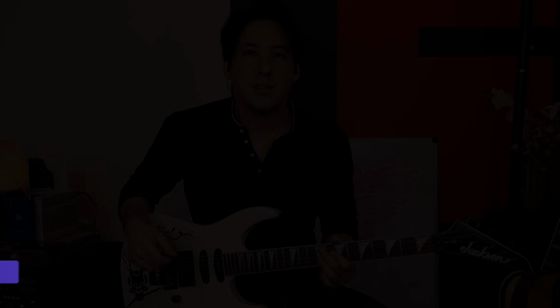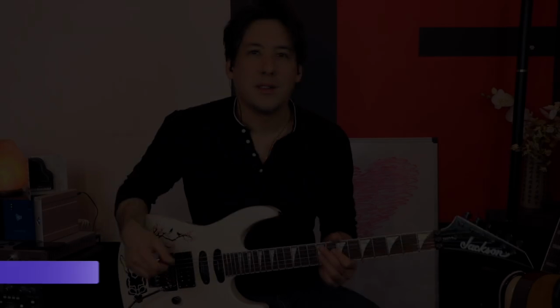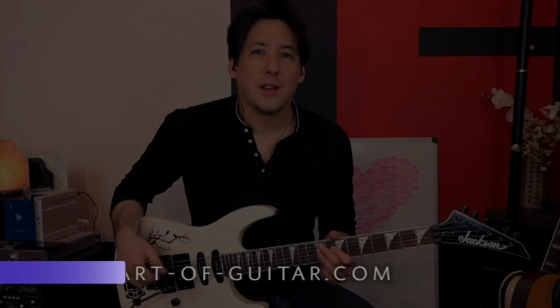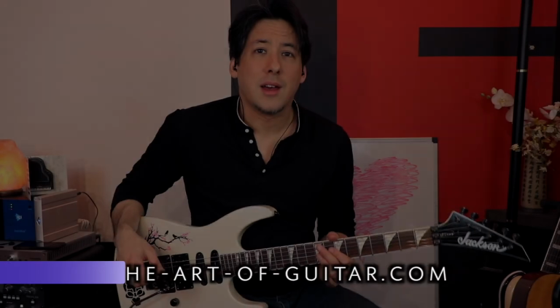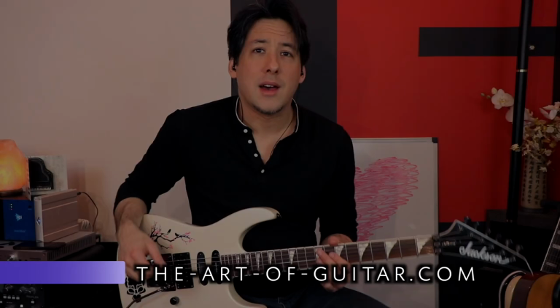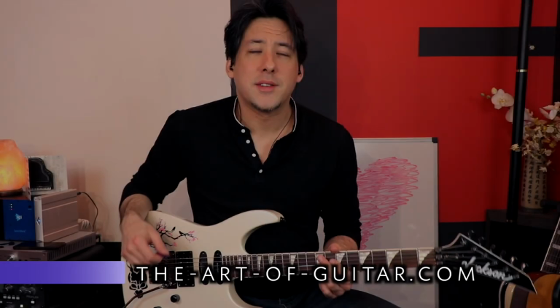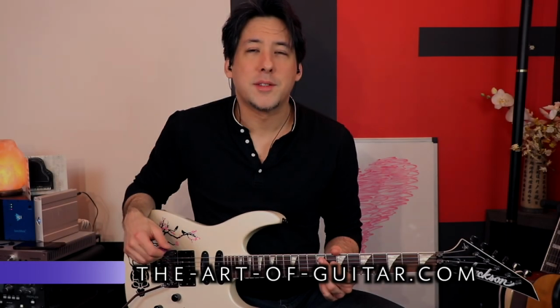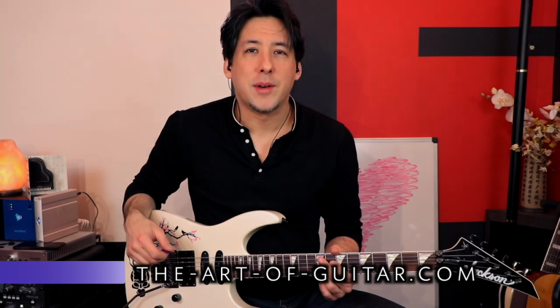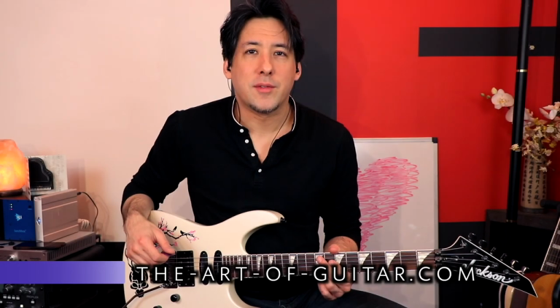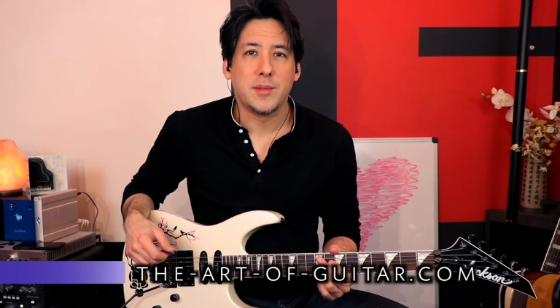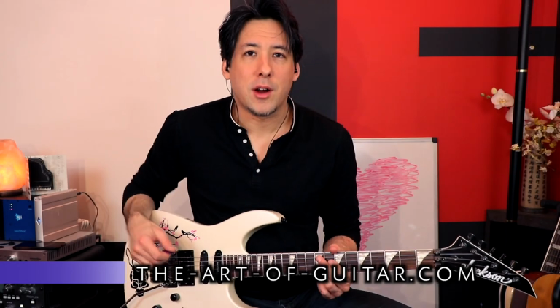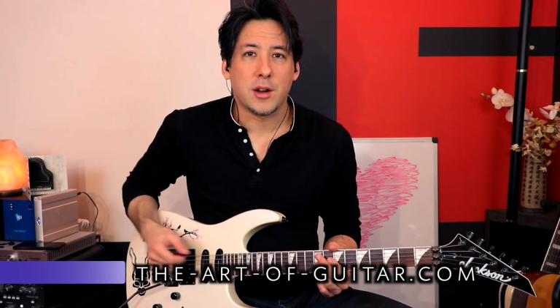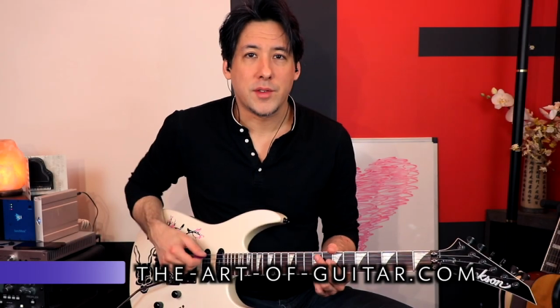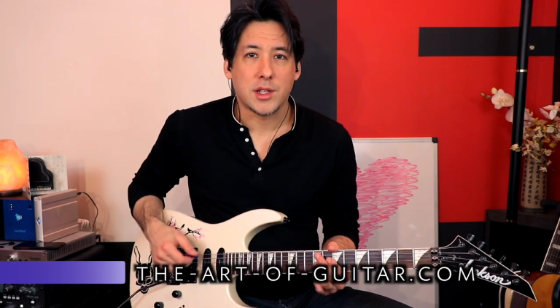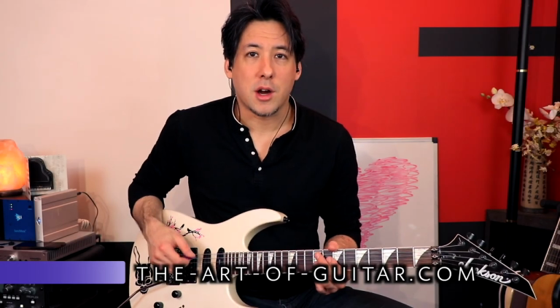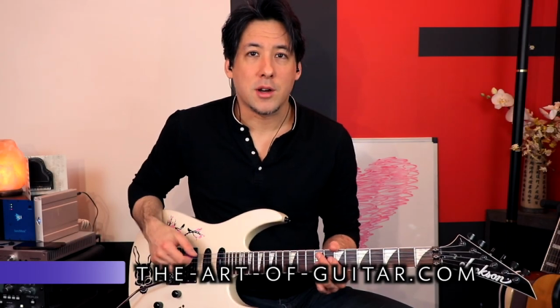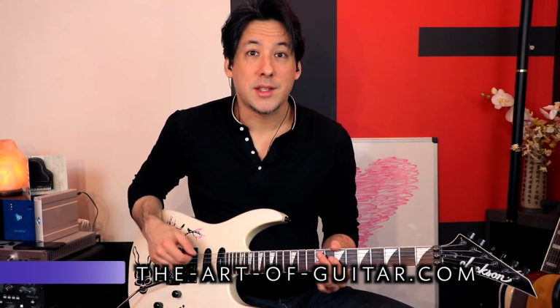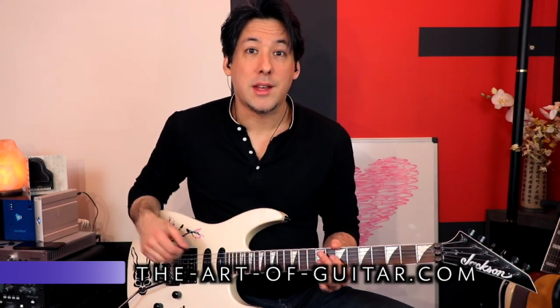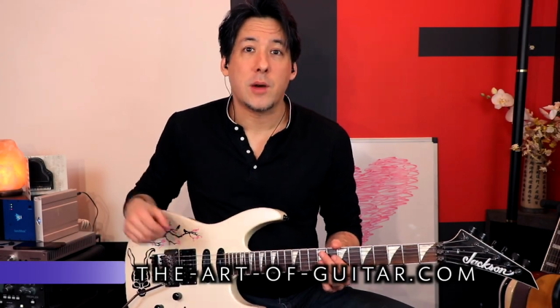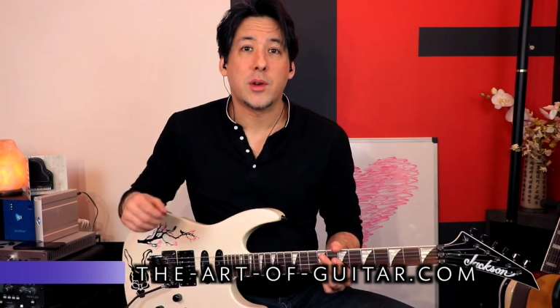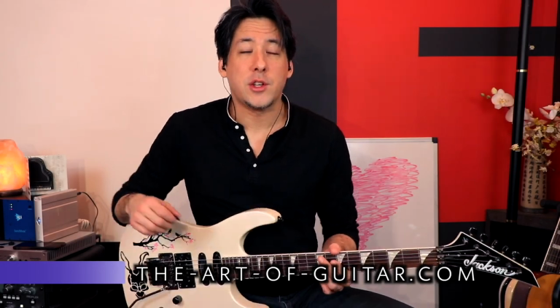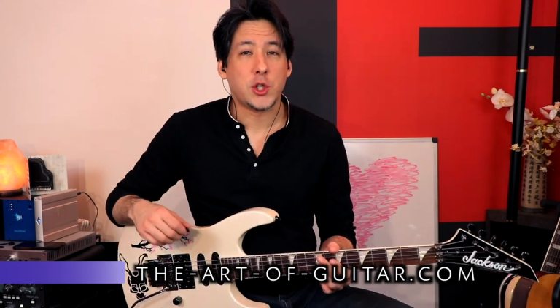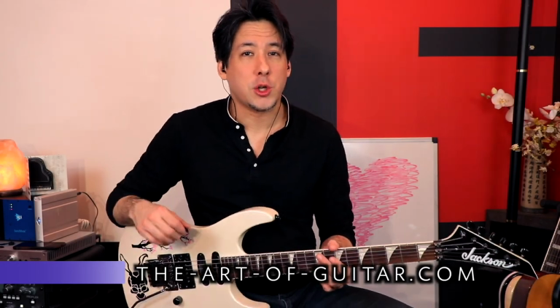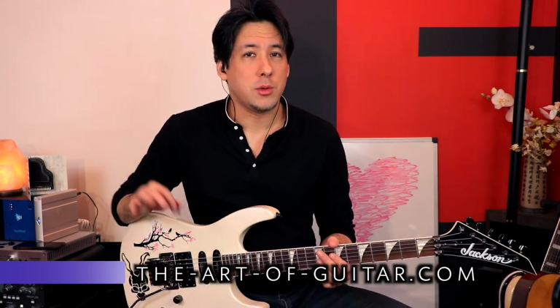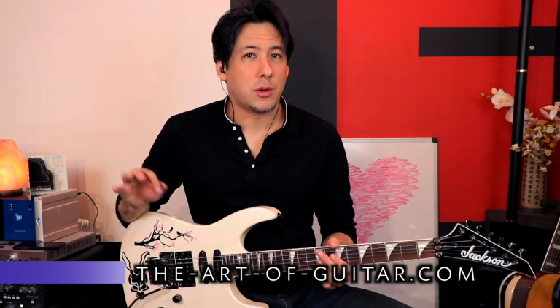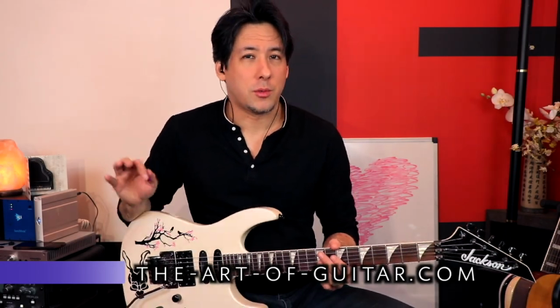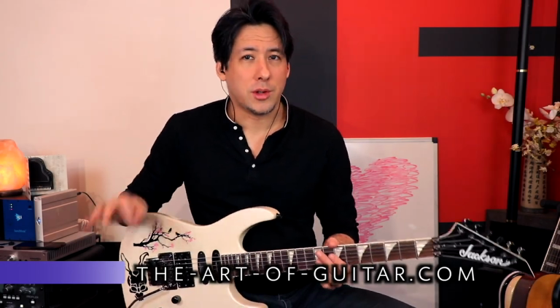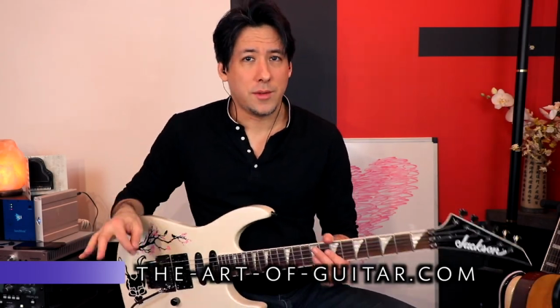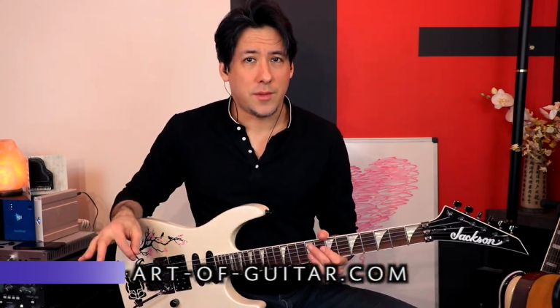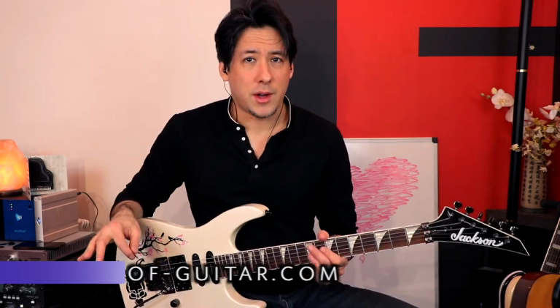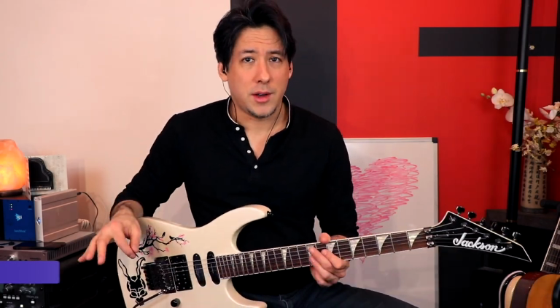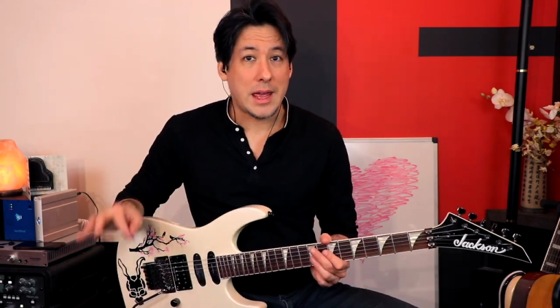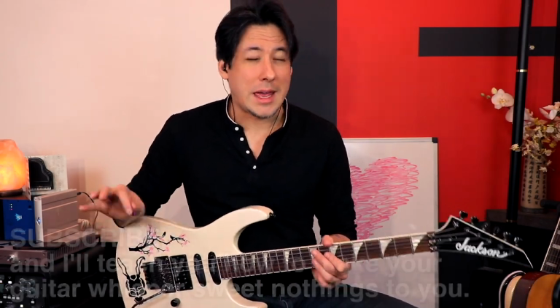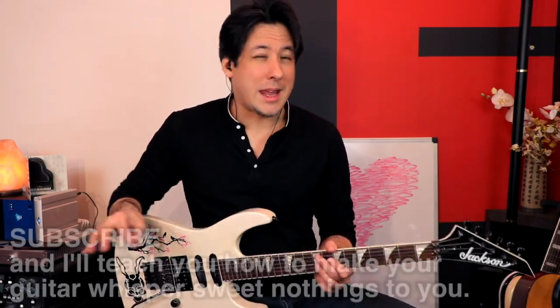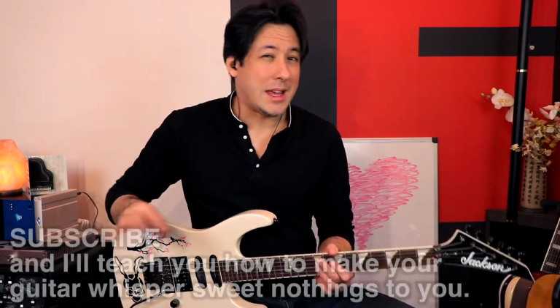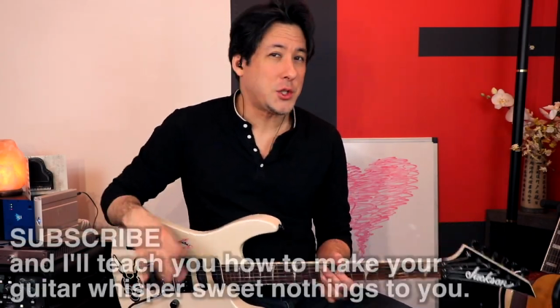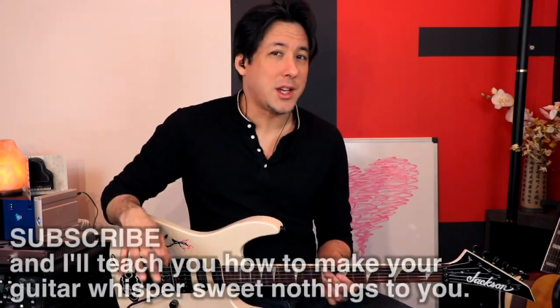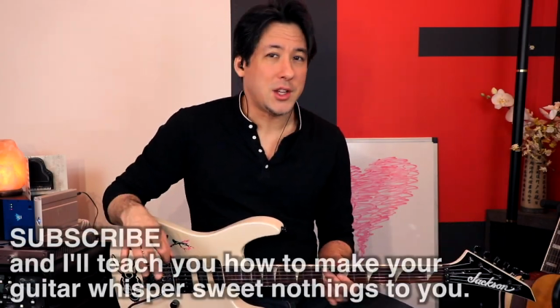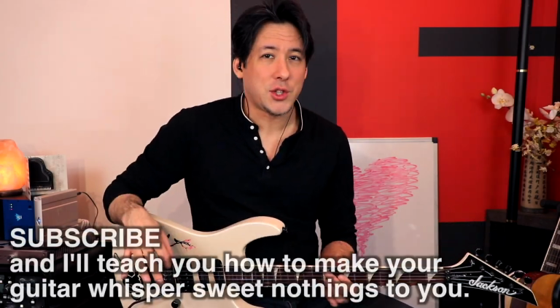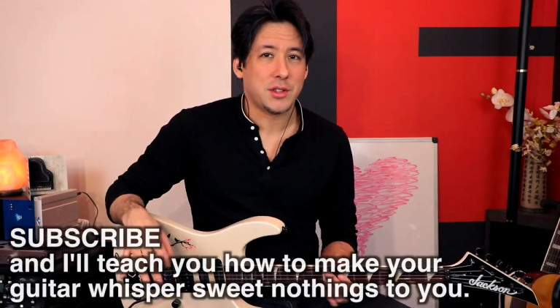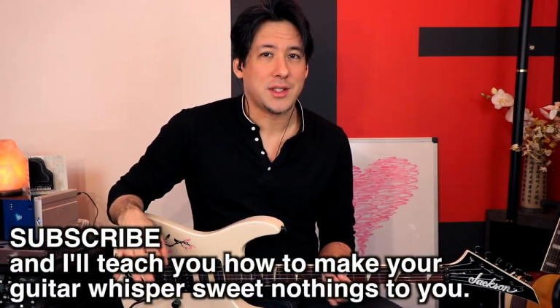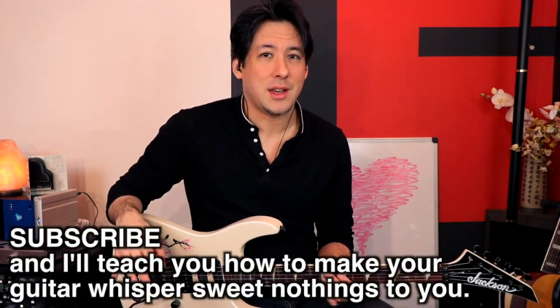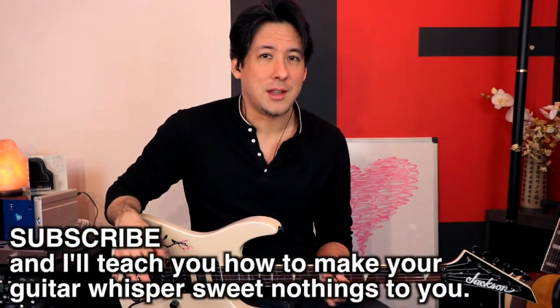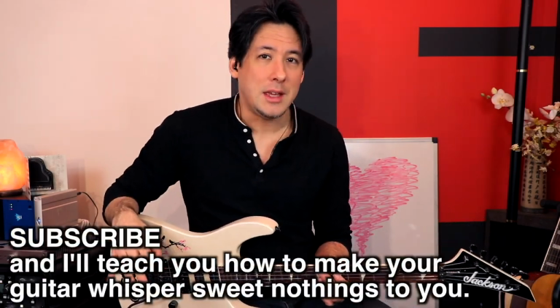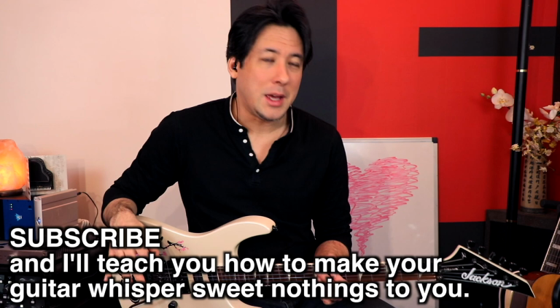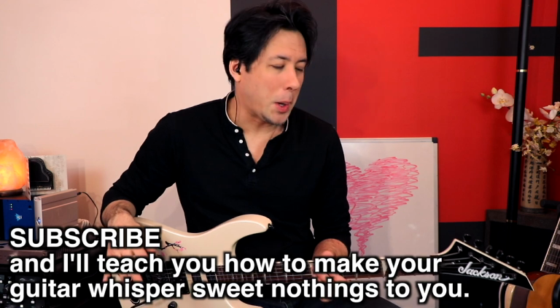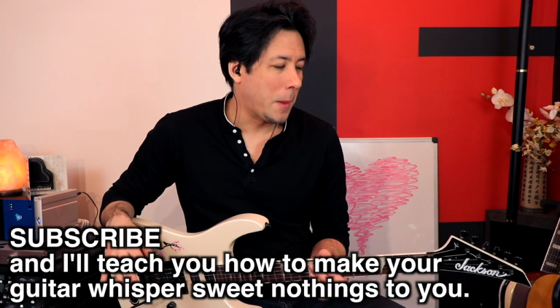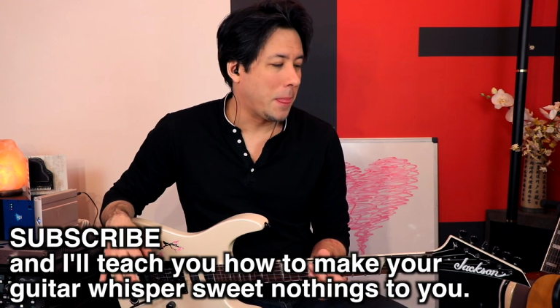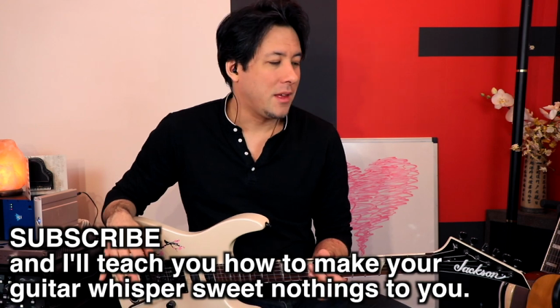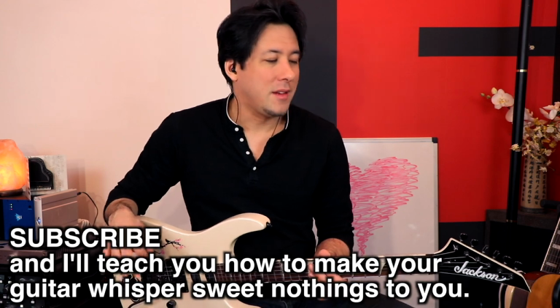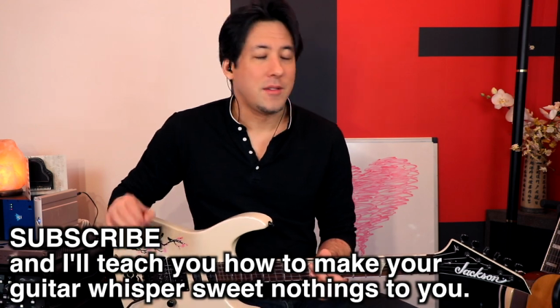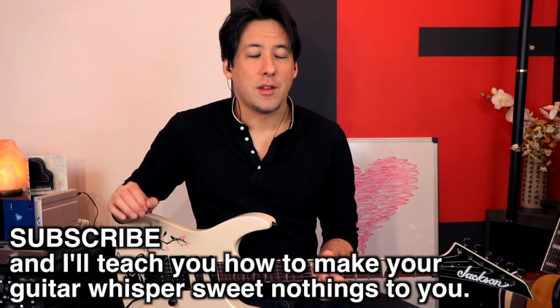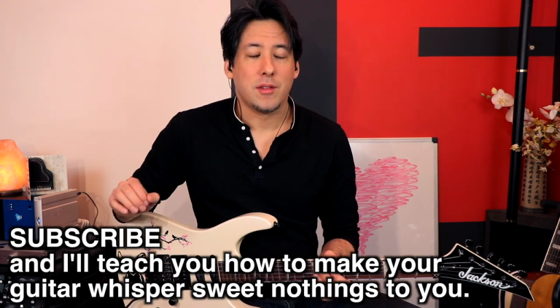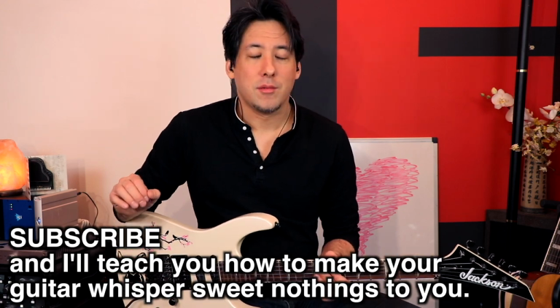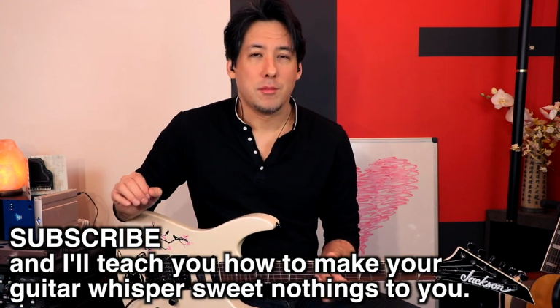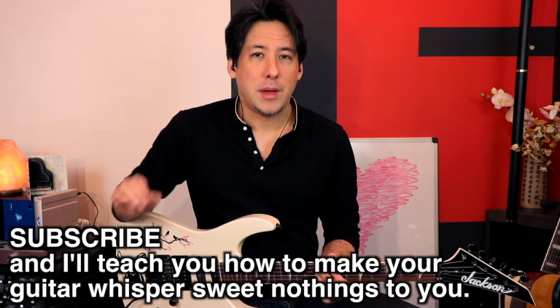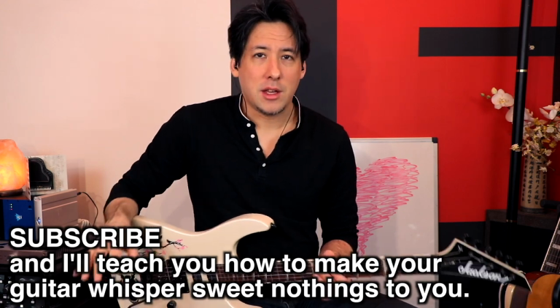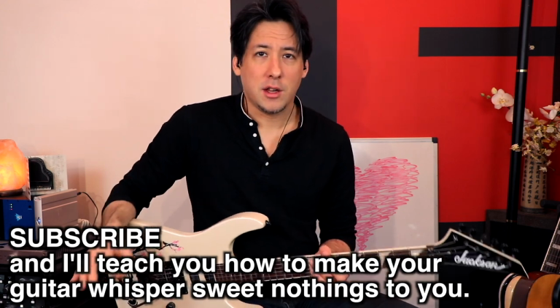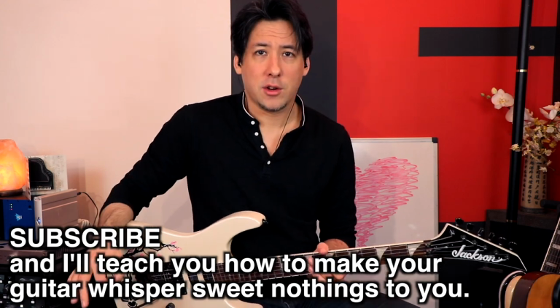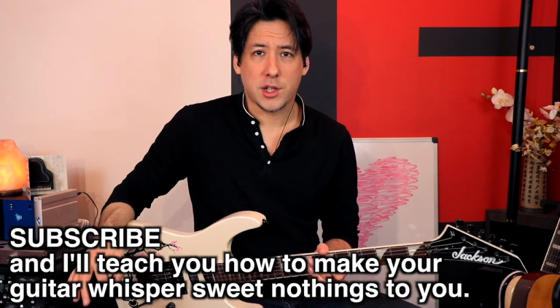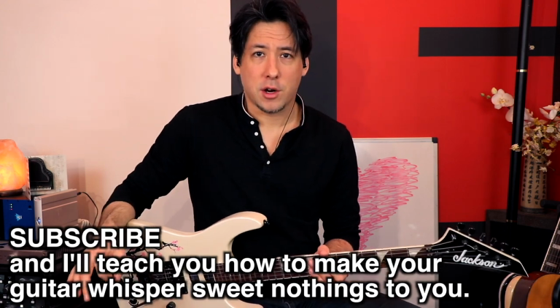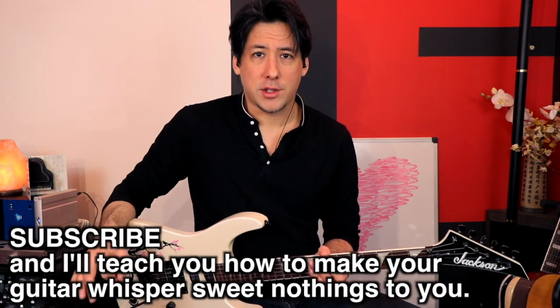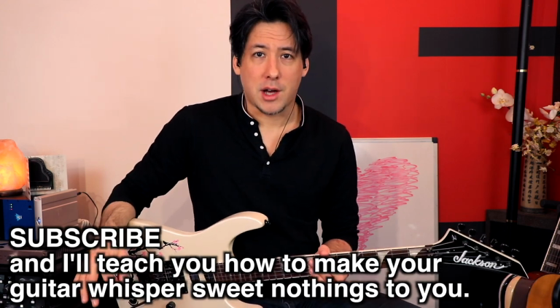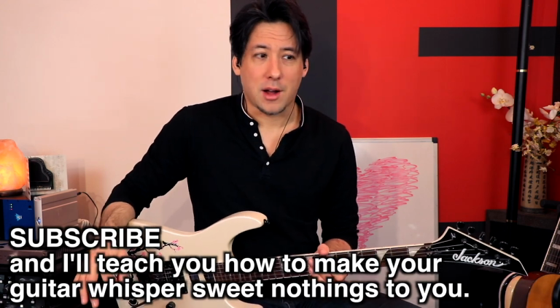Hey guys, it's Mike from the Art of Guitar. Today I wanted to show you a really fun and educational technique: making your guitar talk.